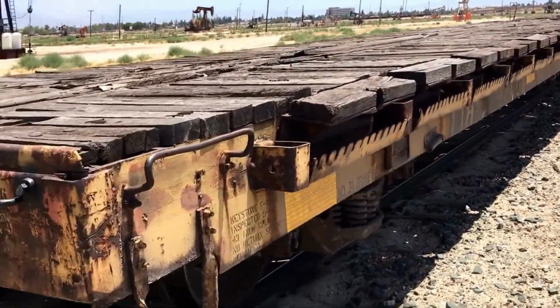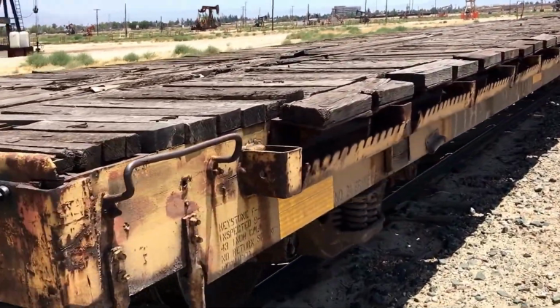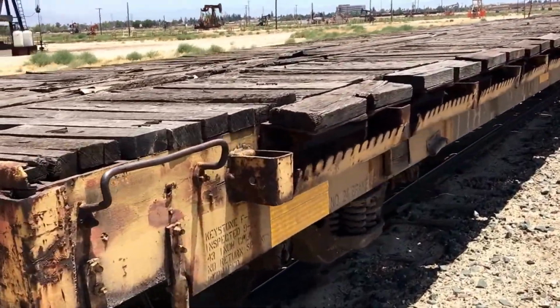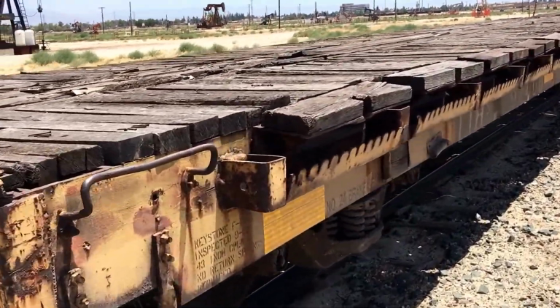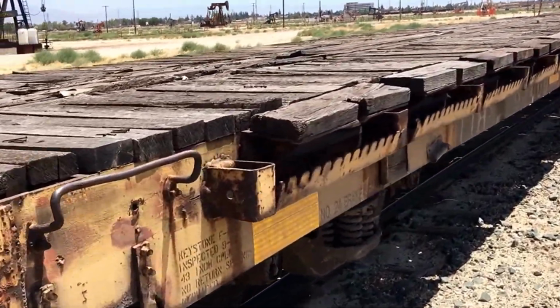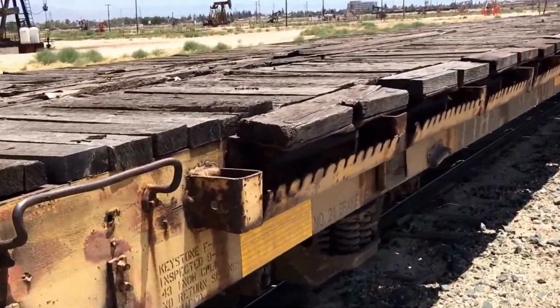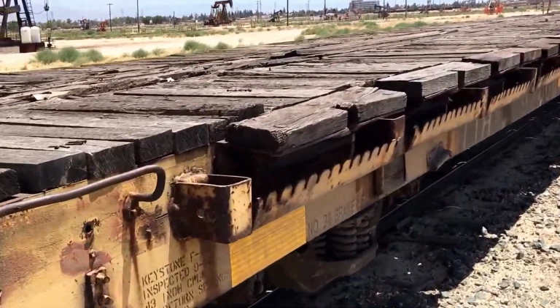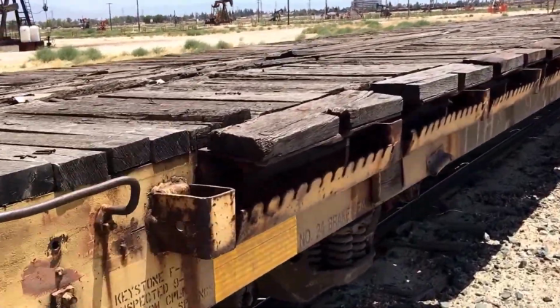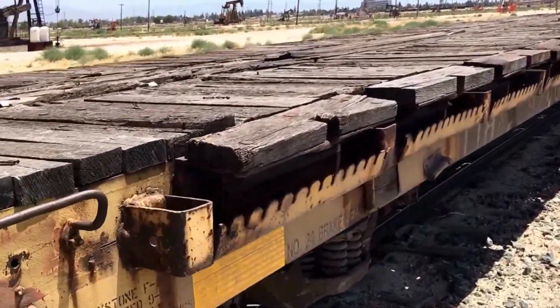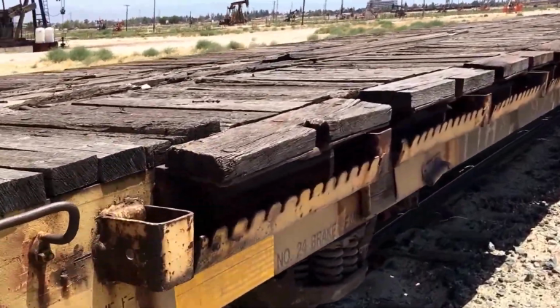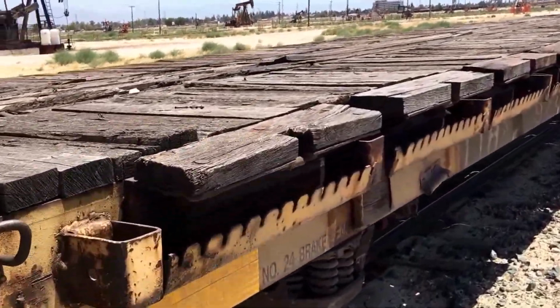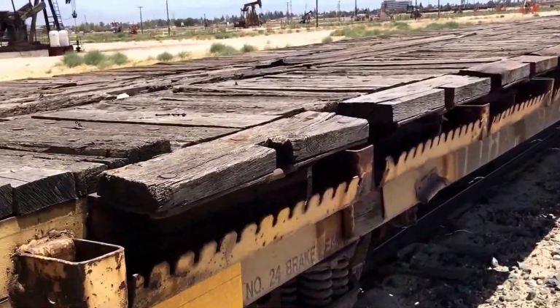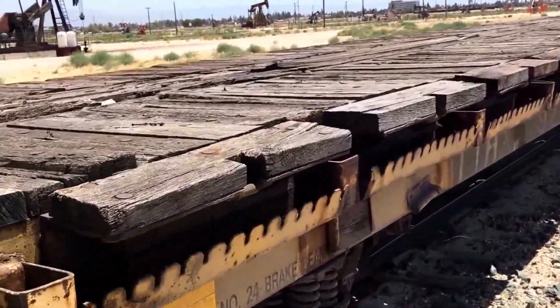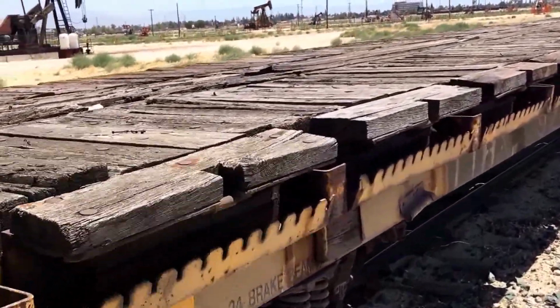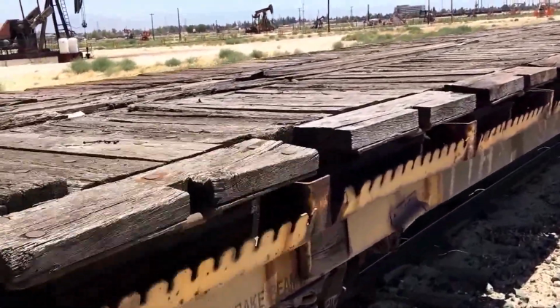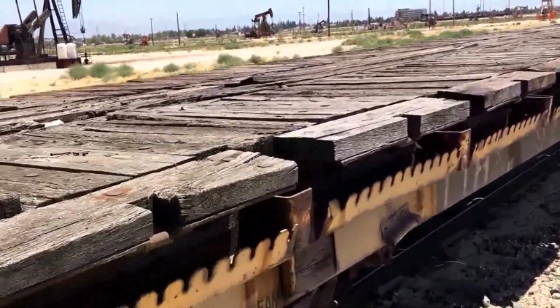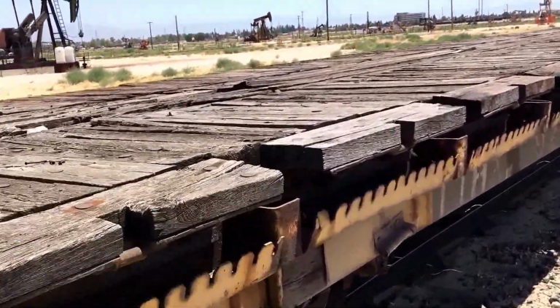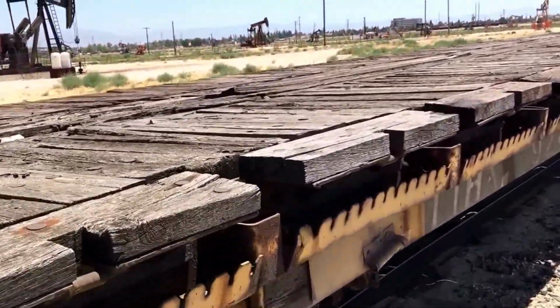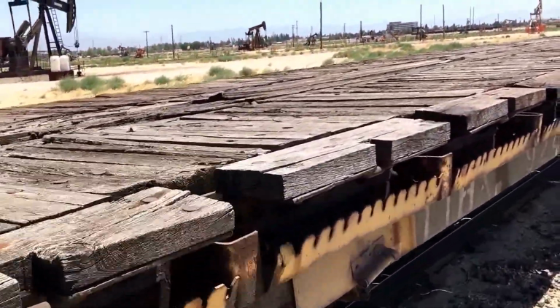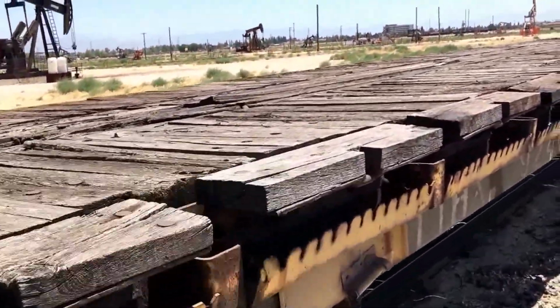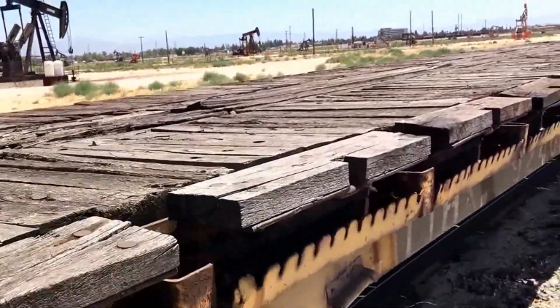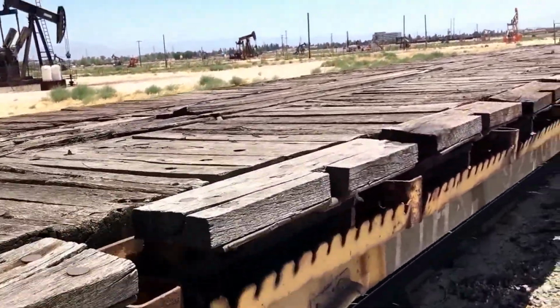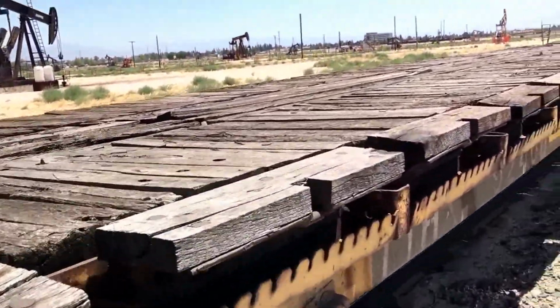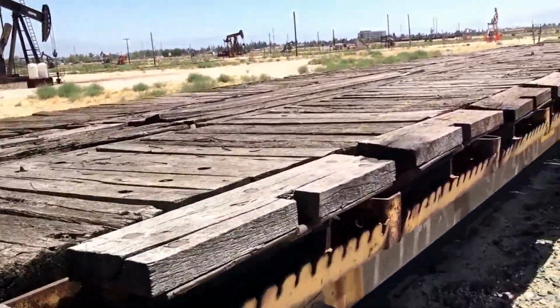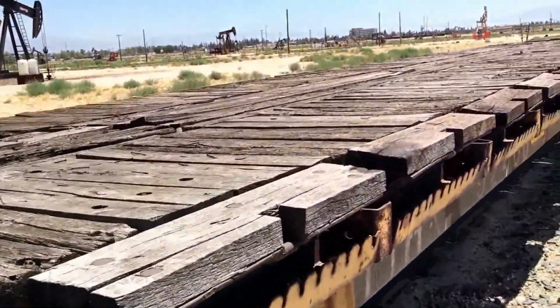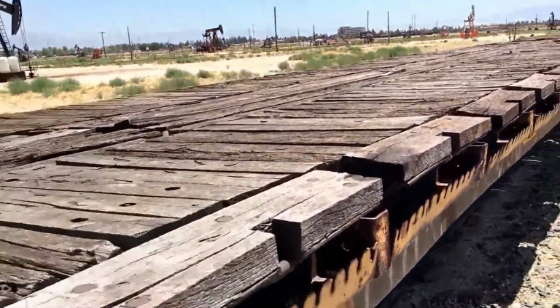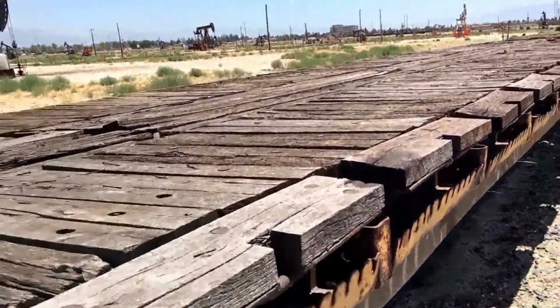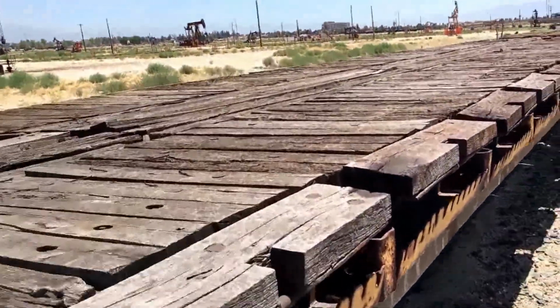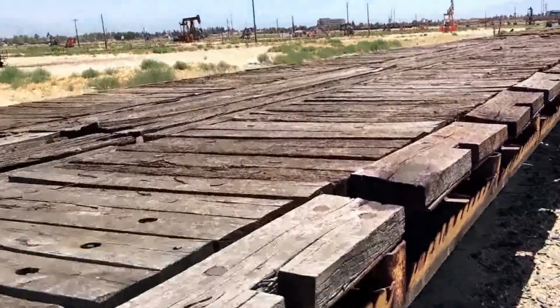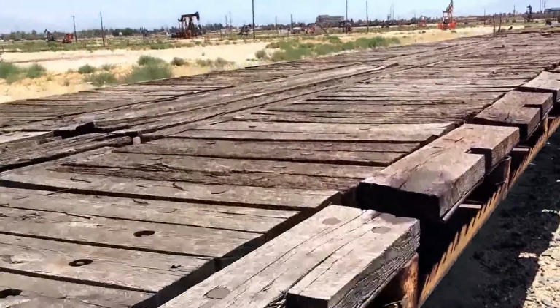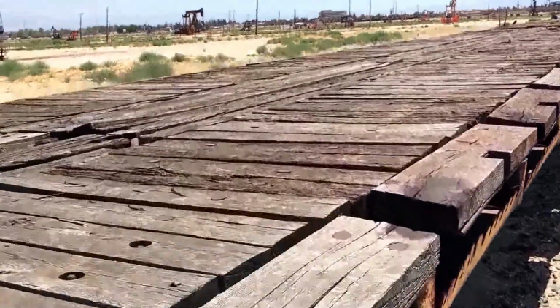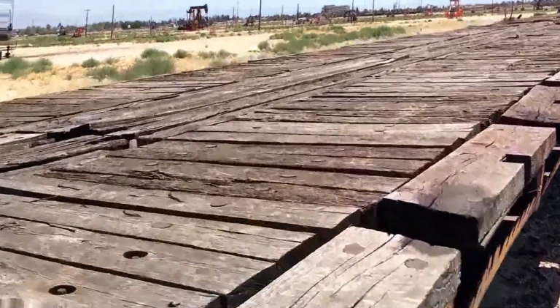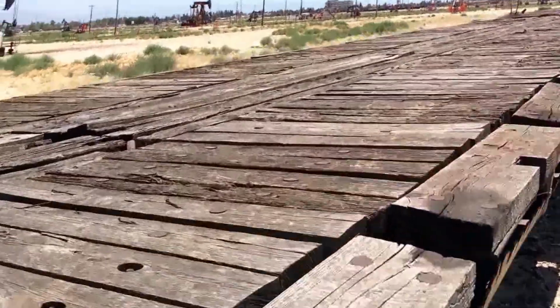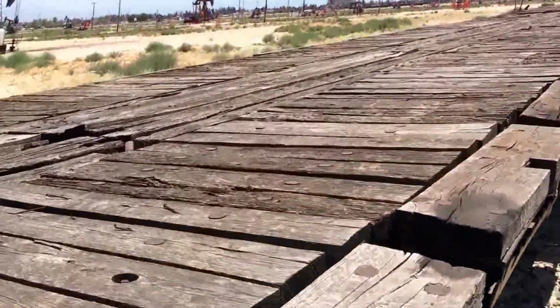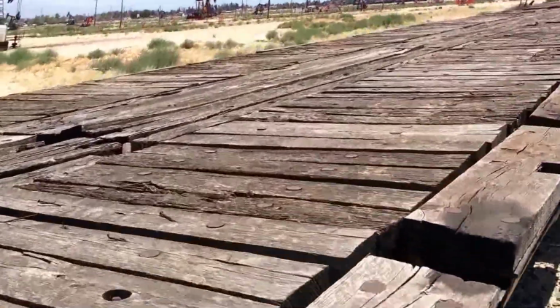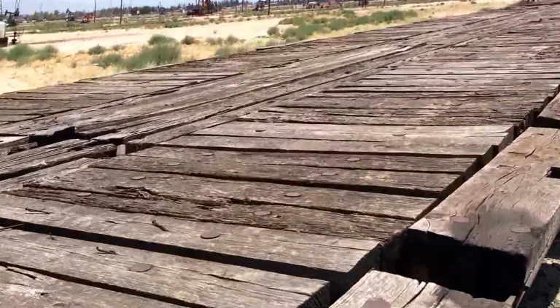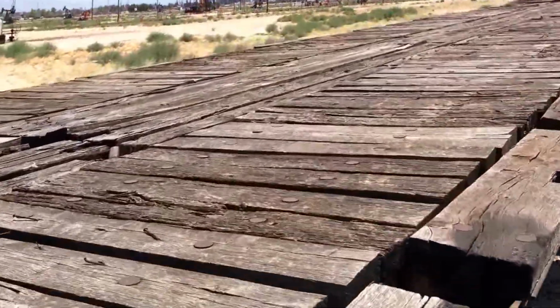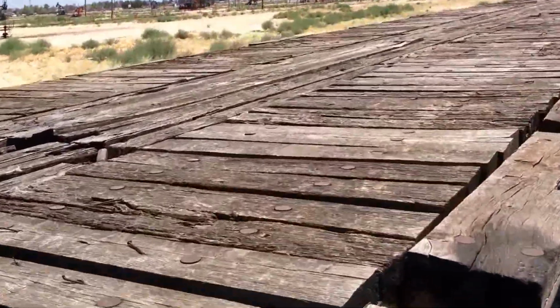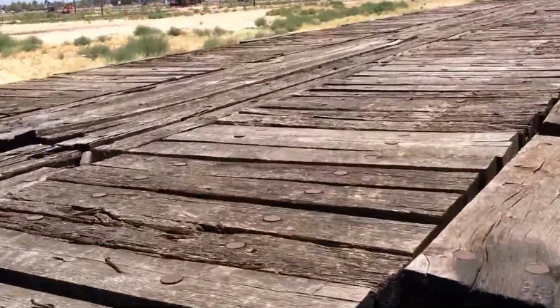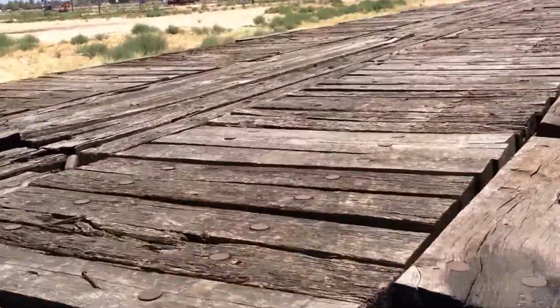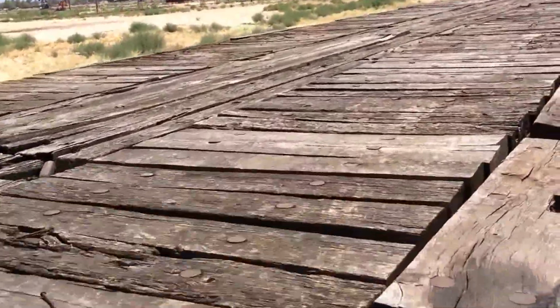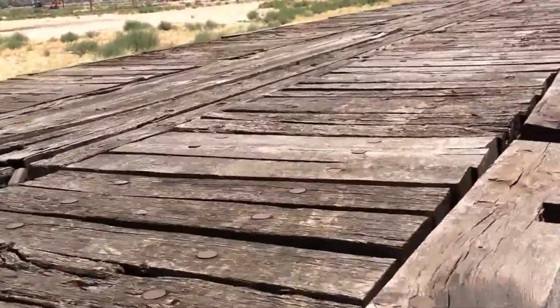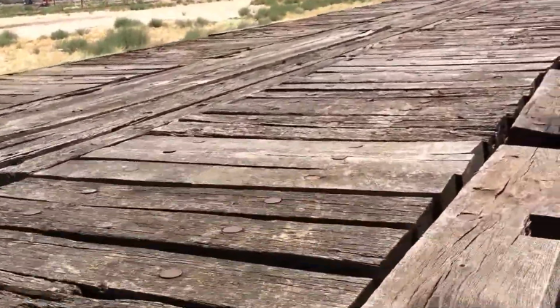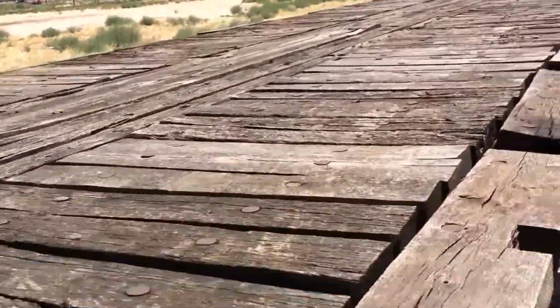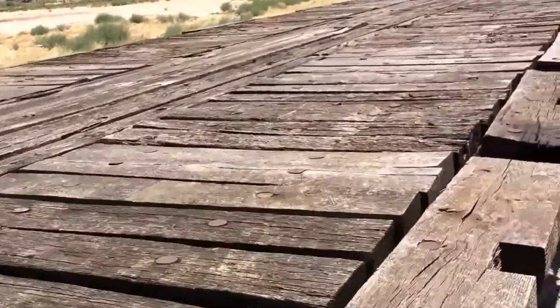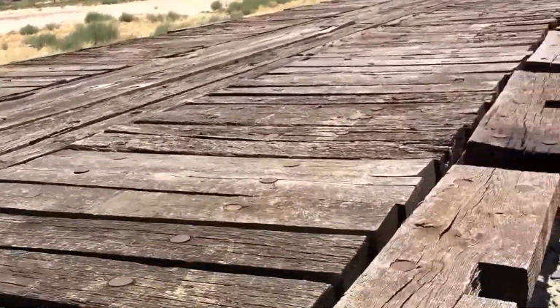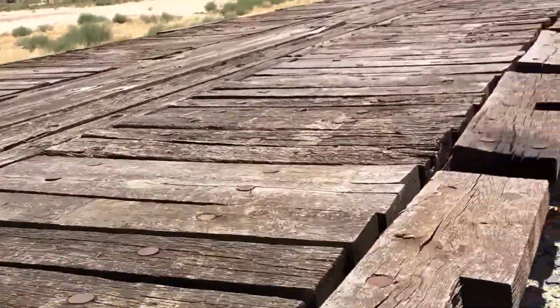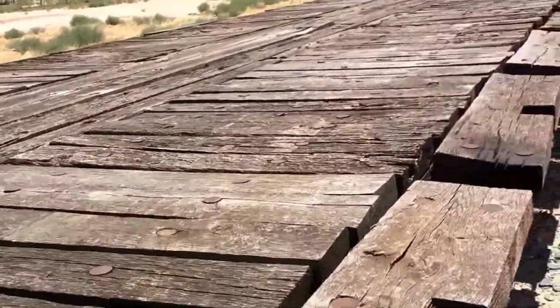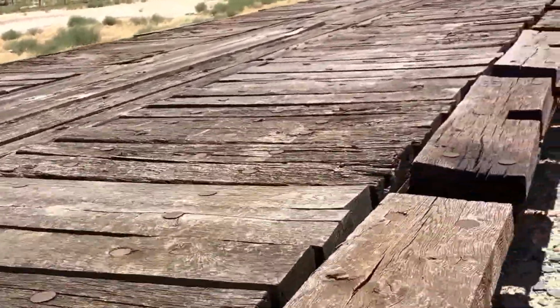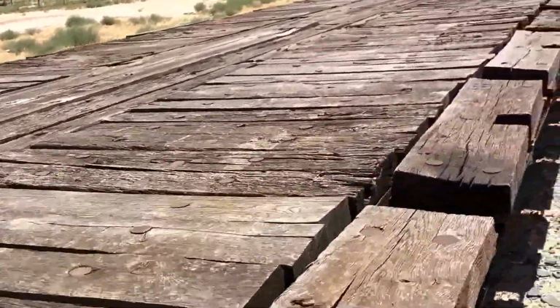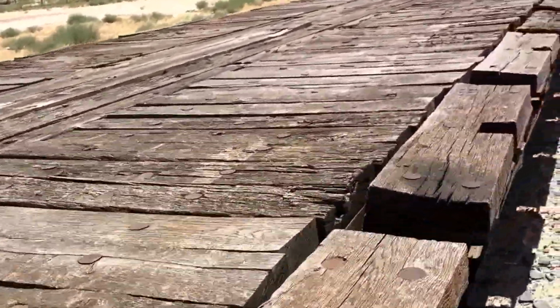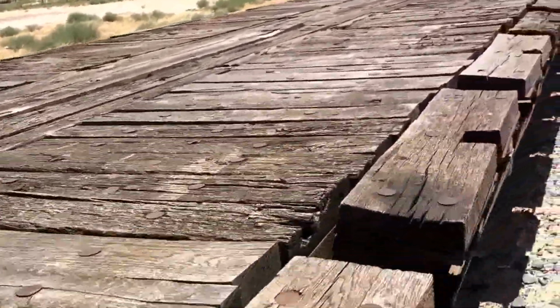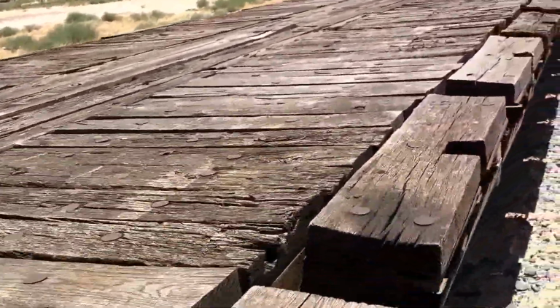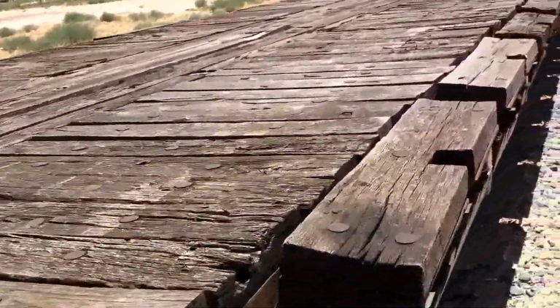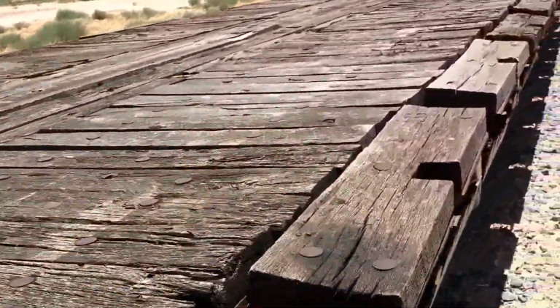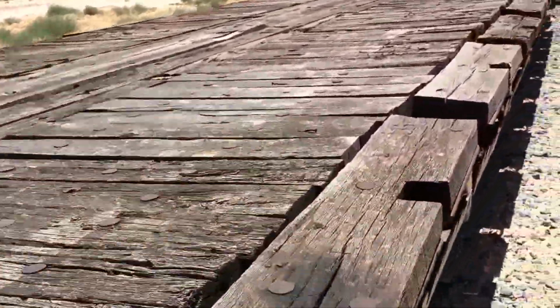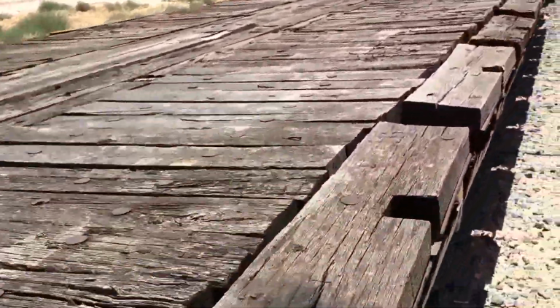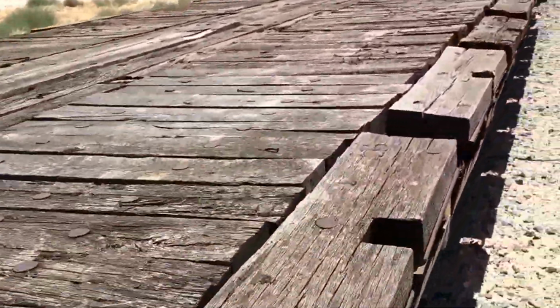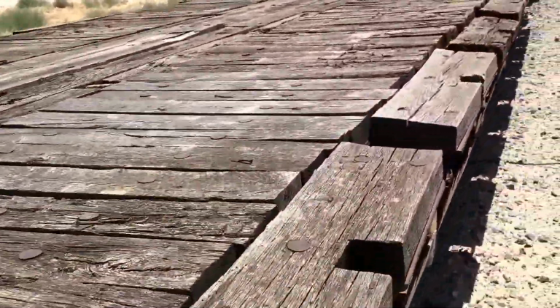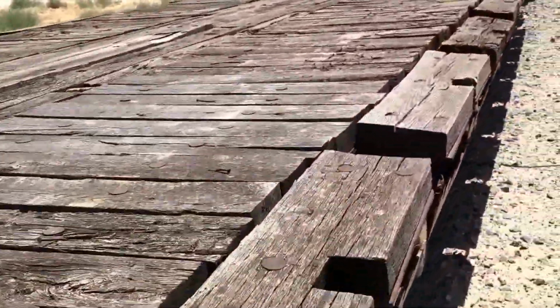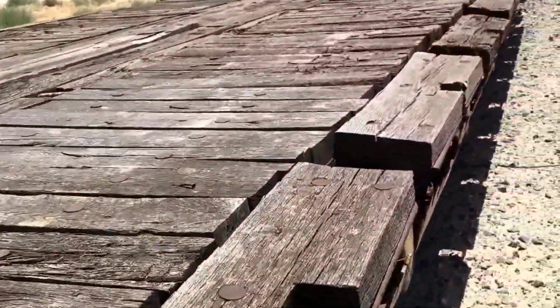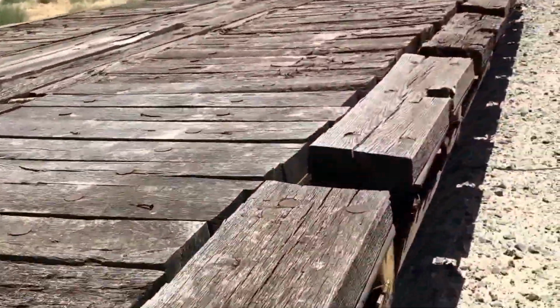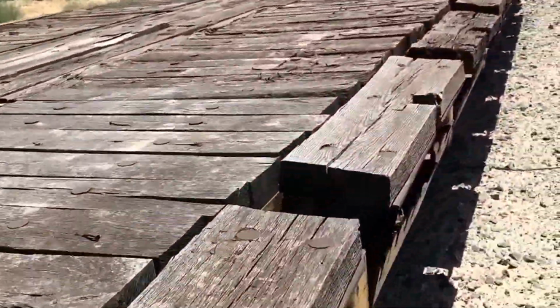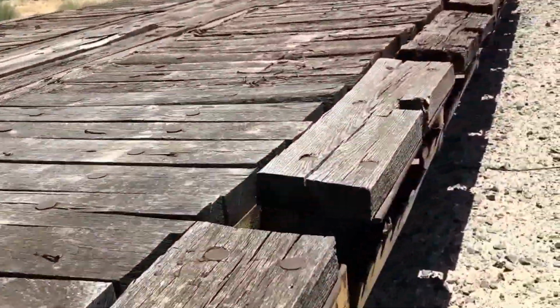First we'll just walk around the deck to let you see the overall condition. The deck on this one looks pretty decent.